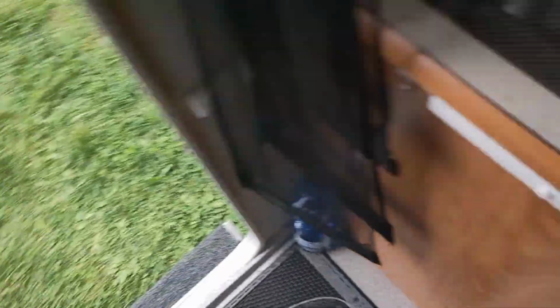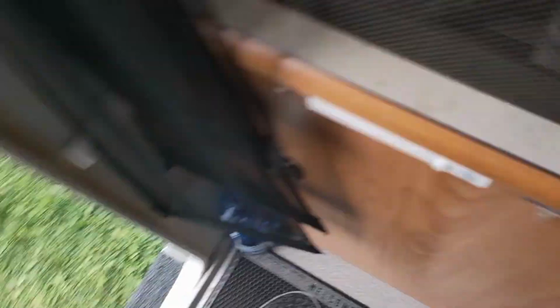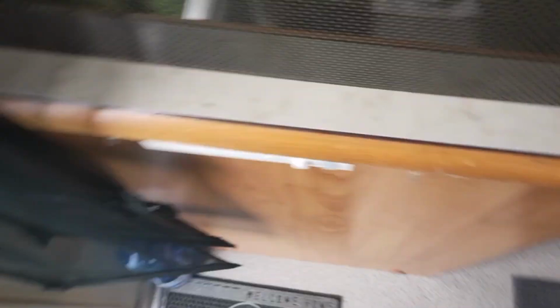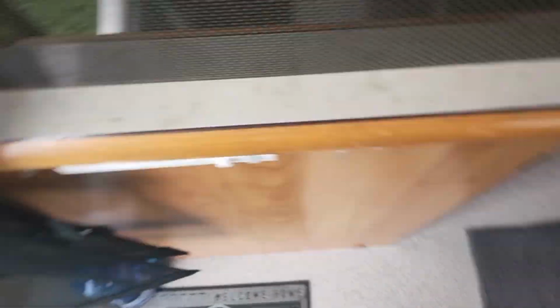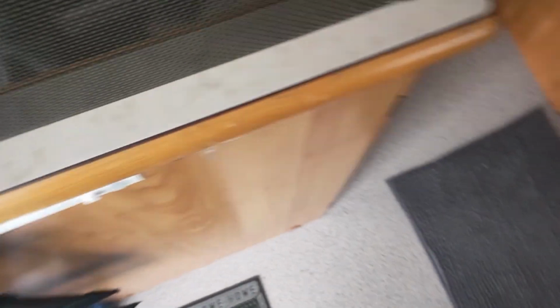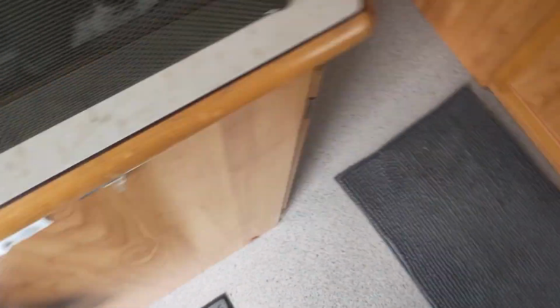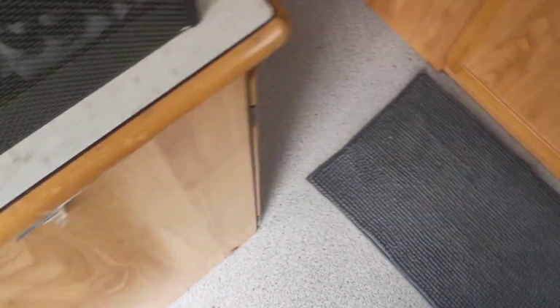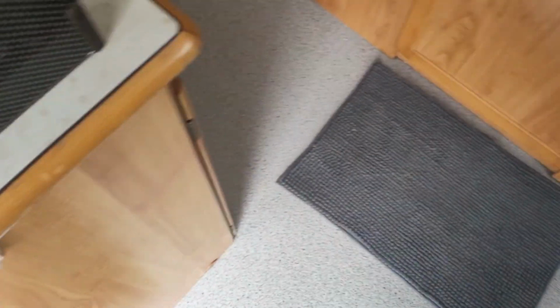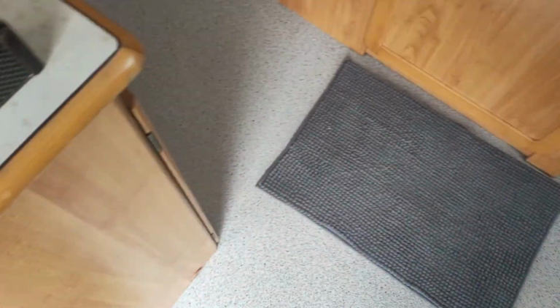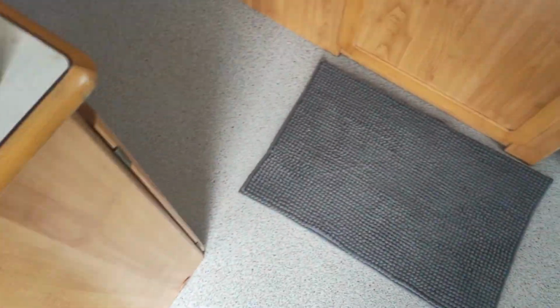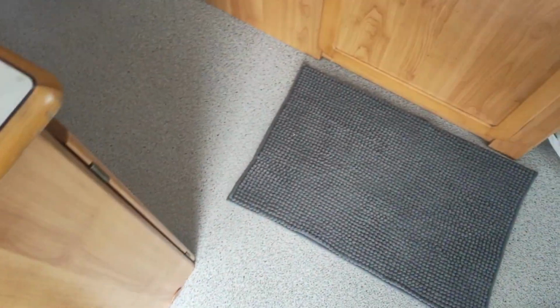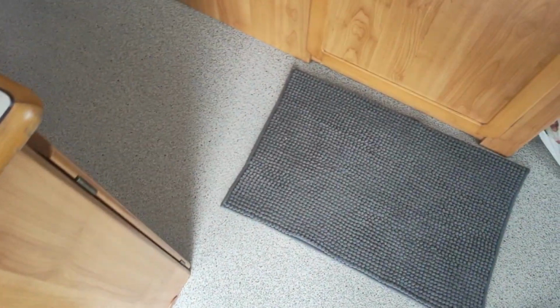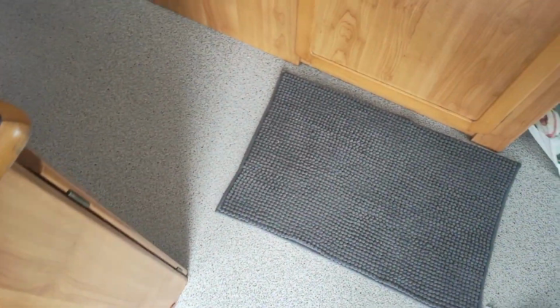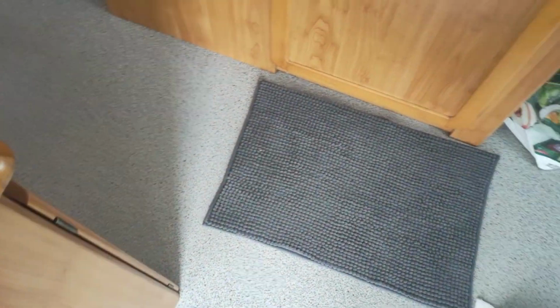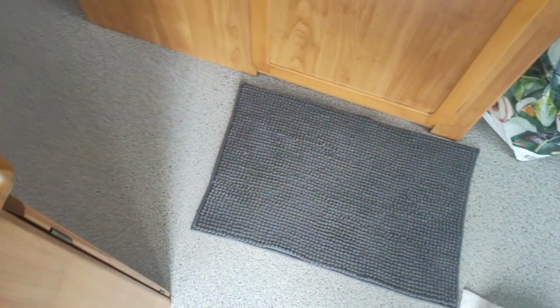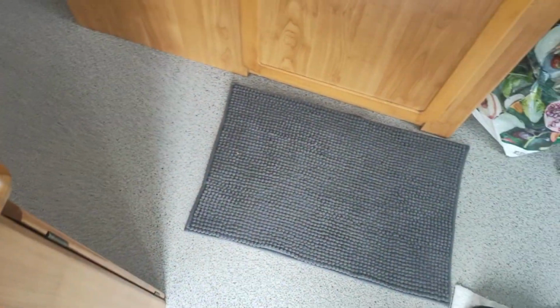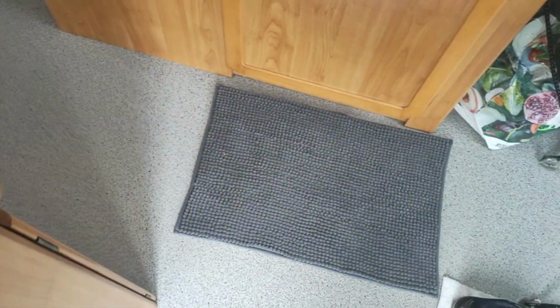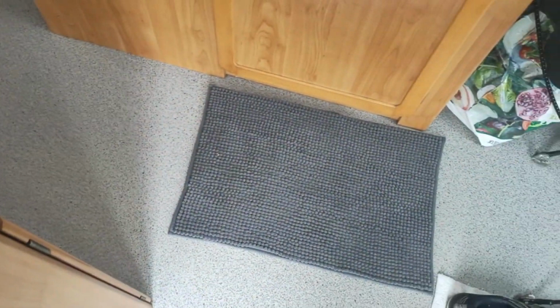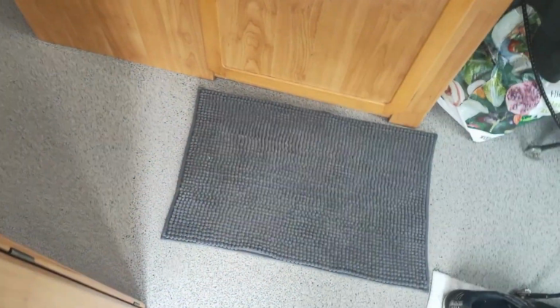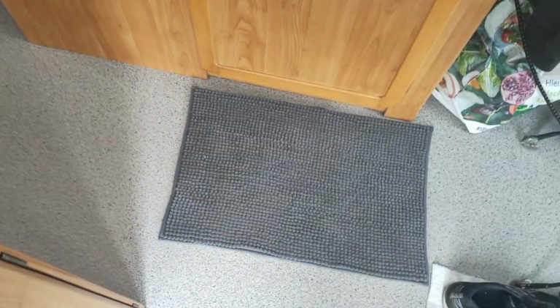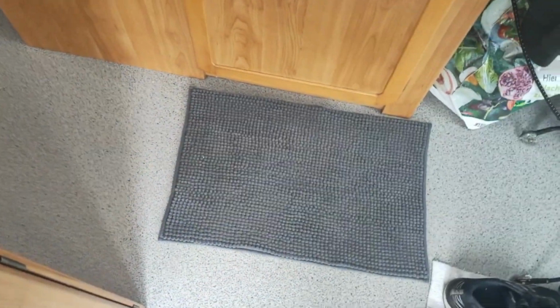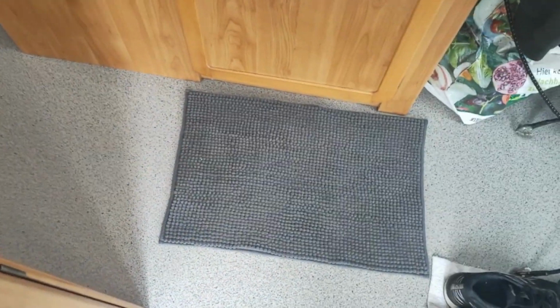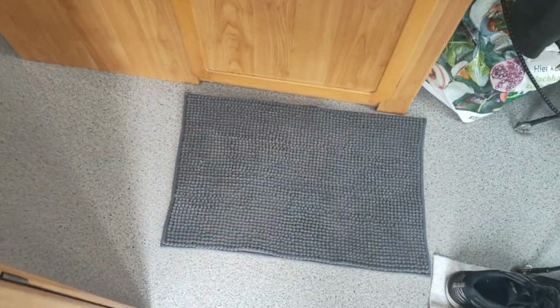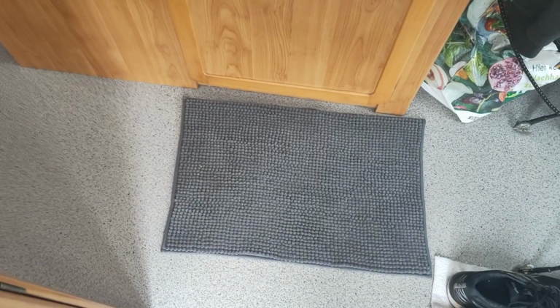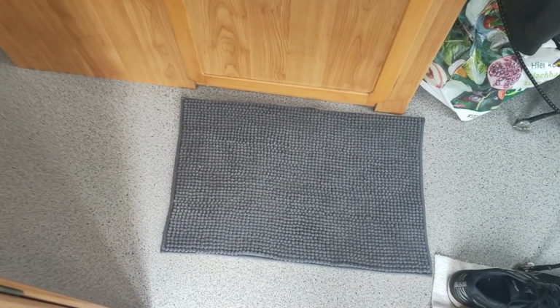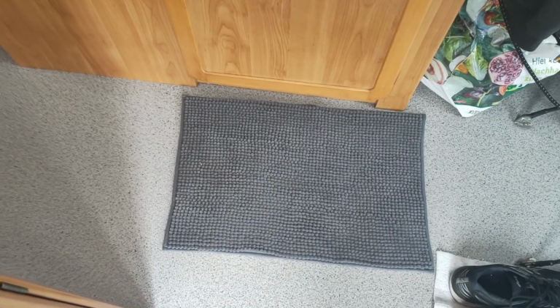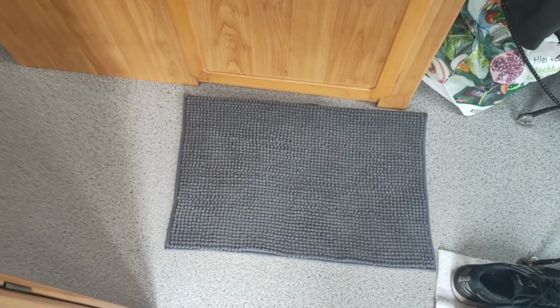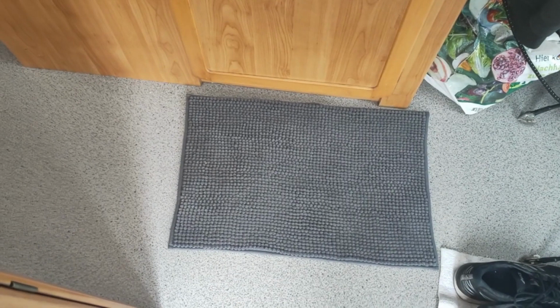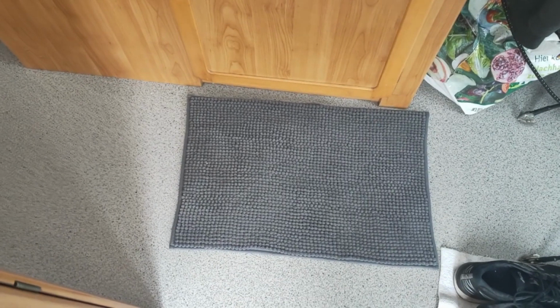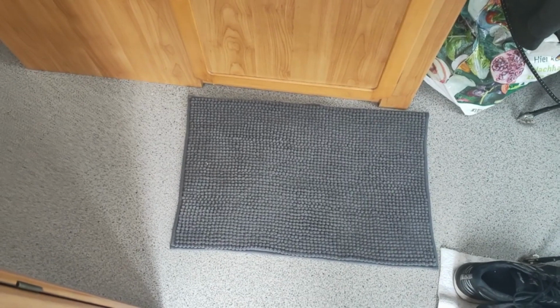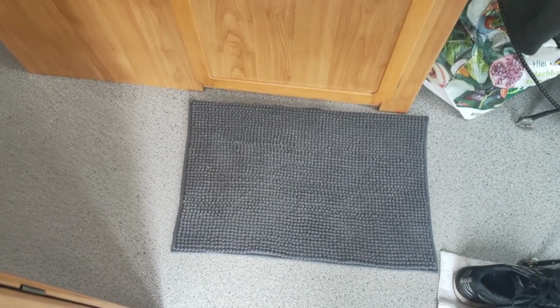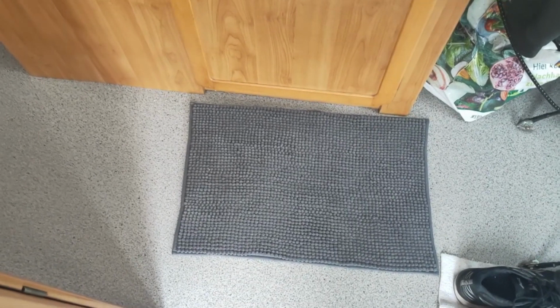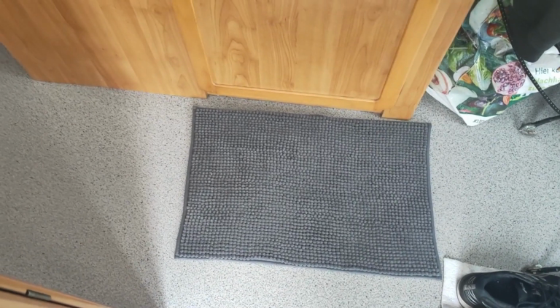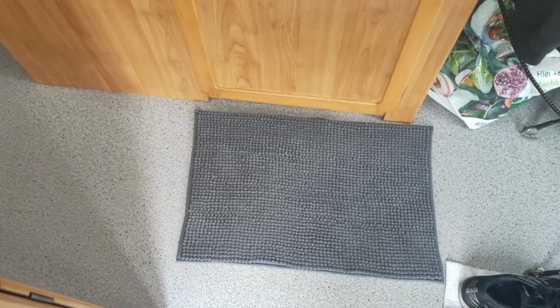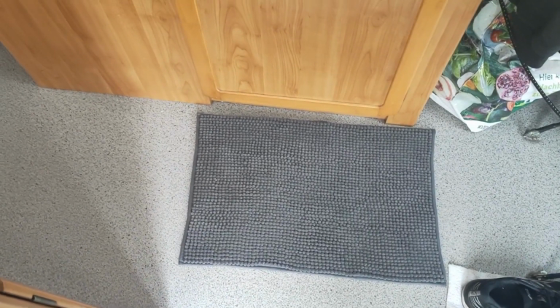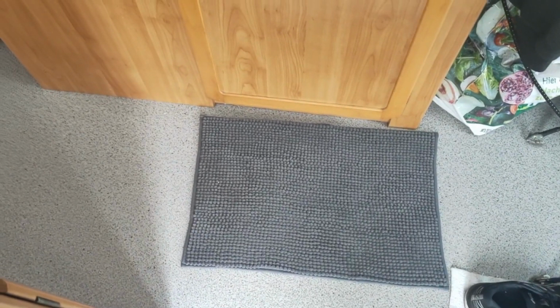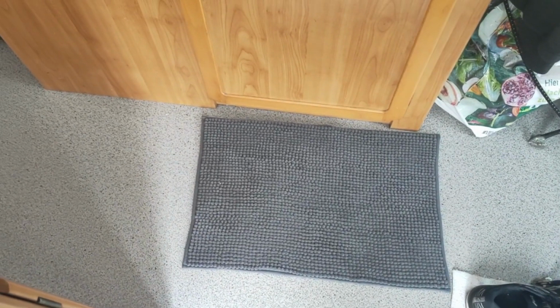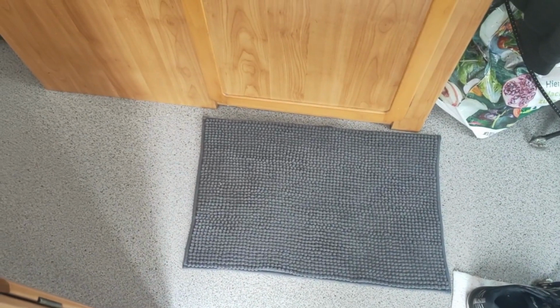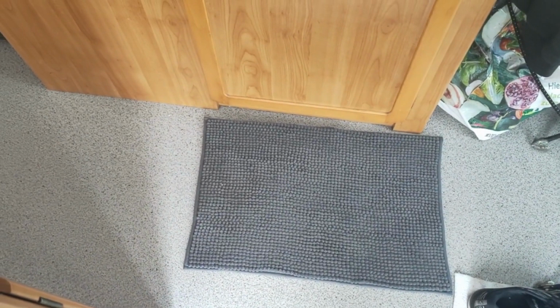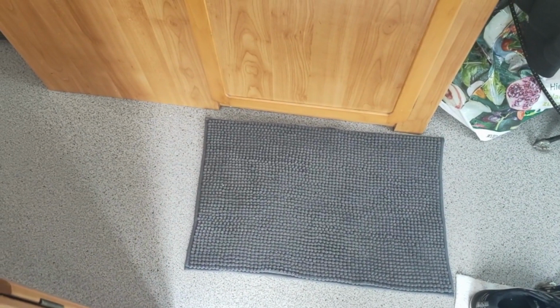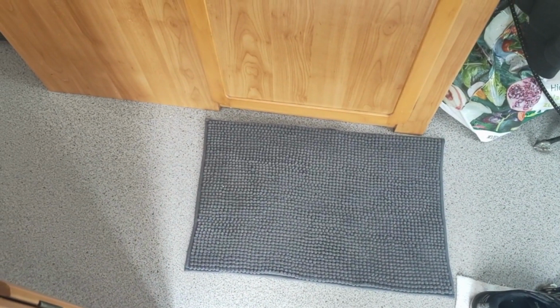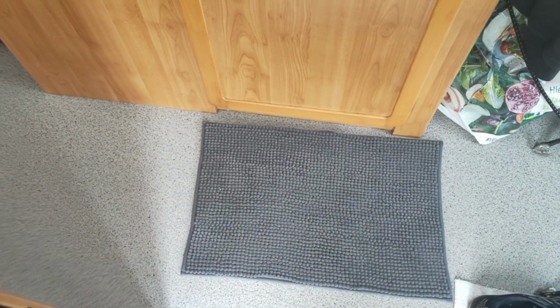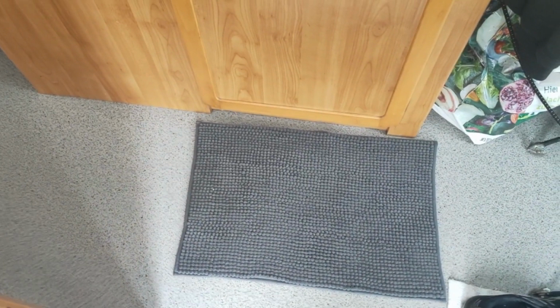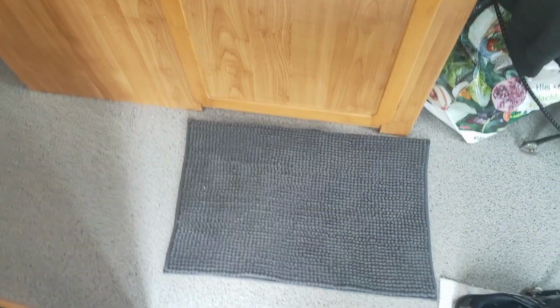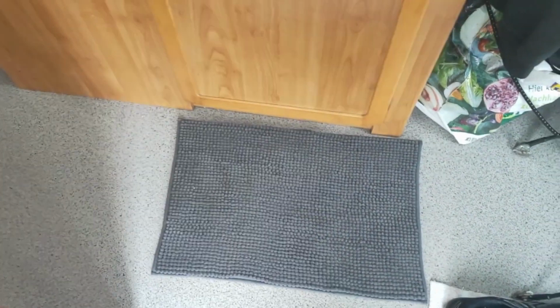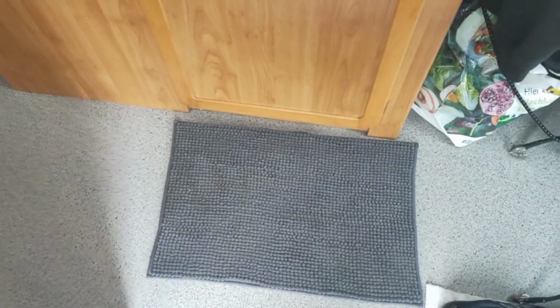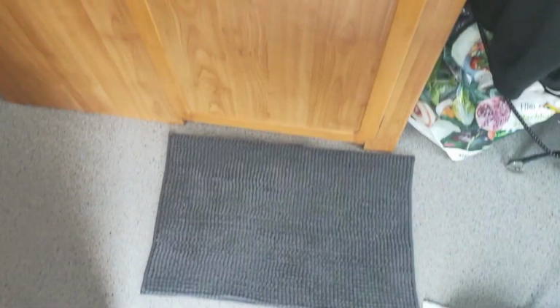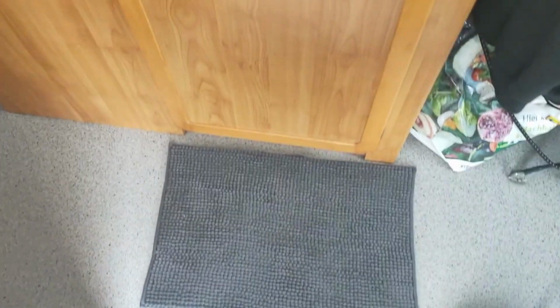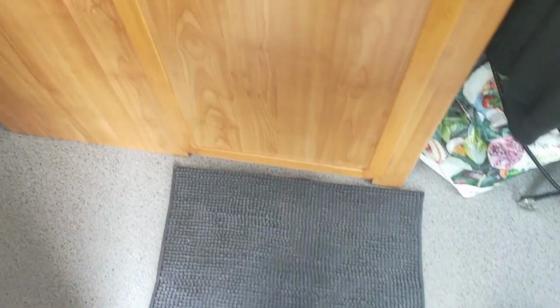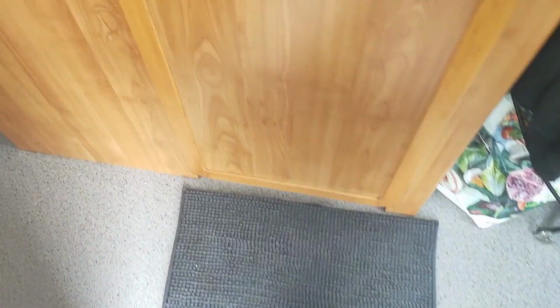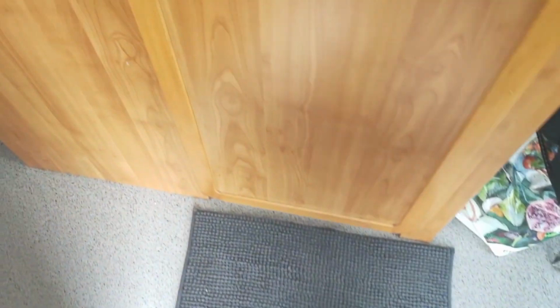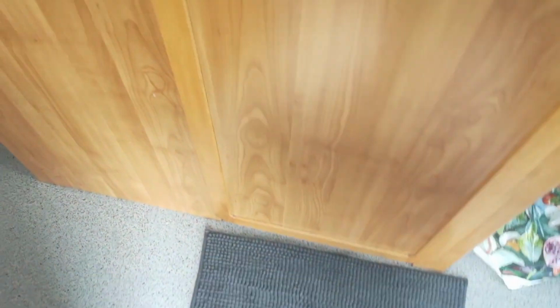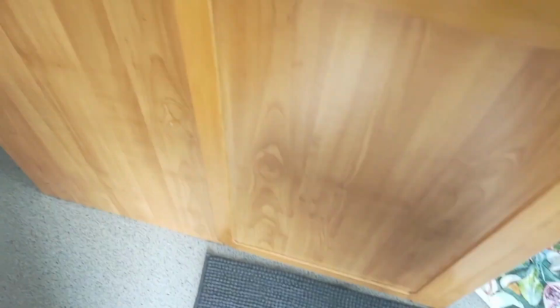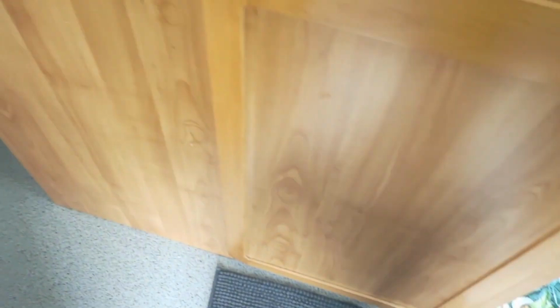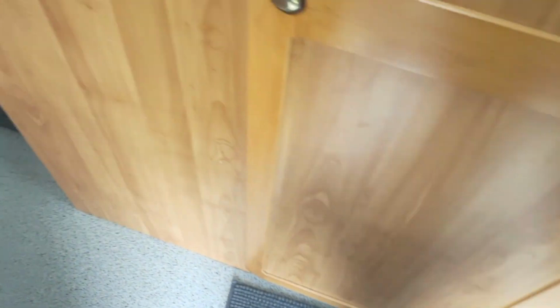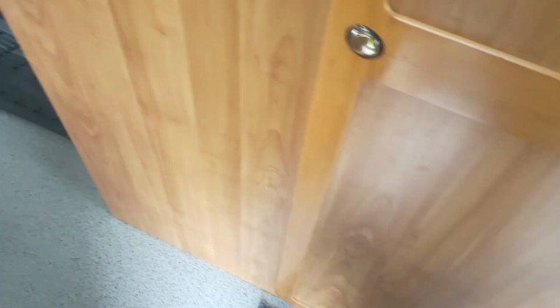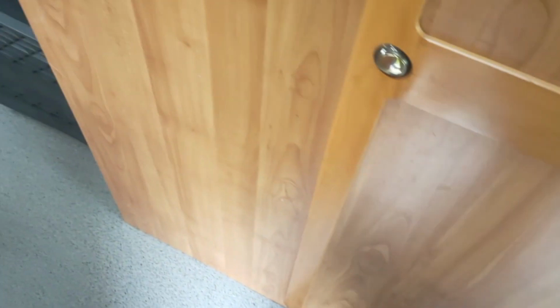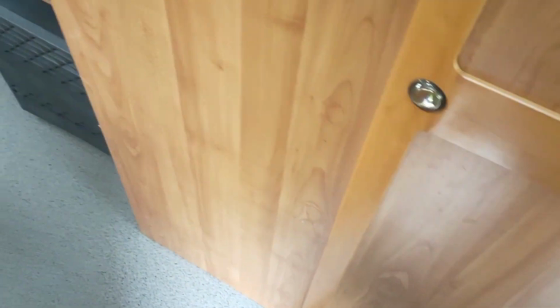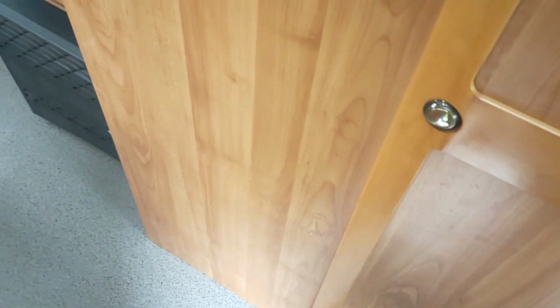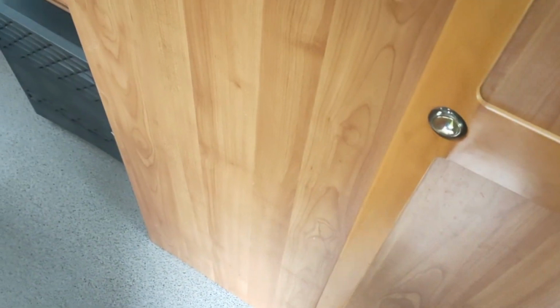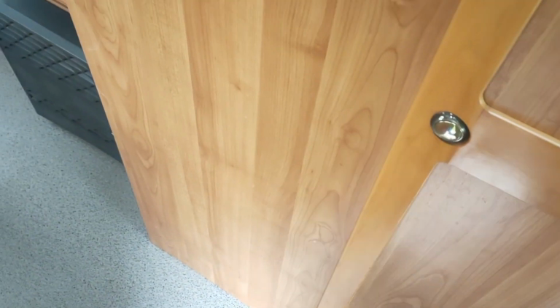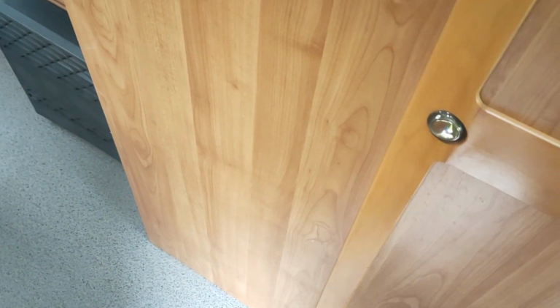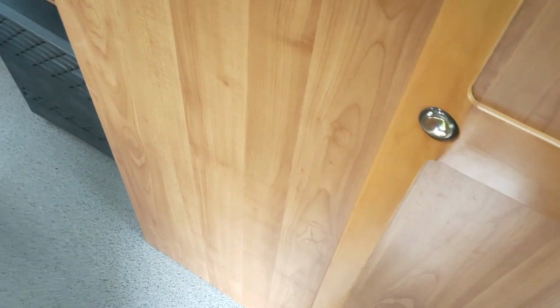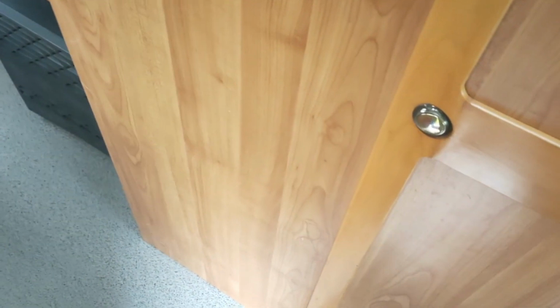And there's also a new mat for the bathroom. Pretty nice.